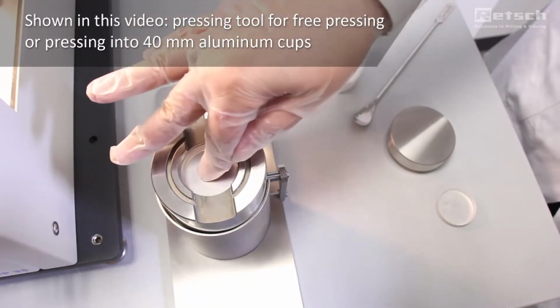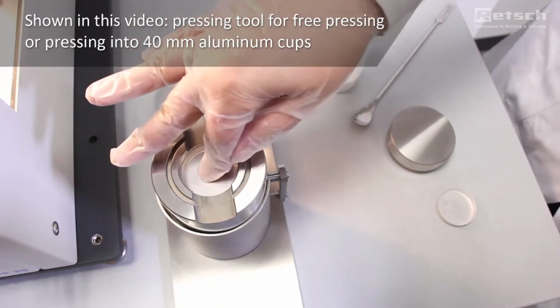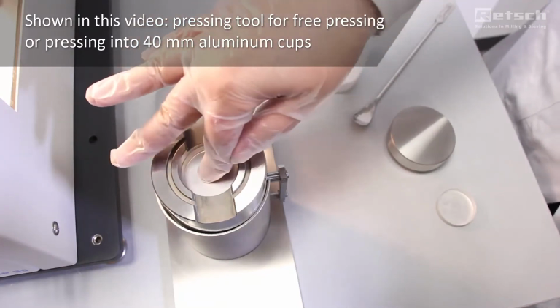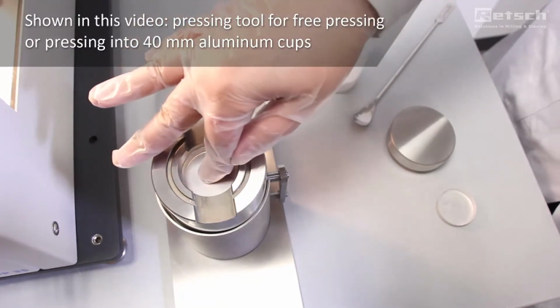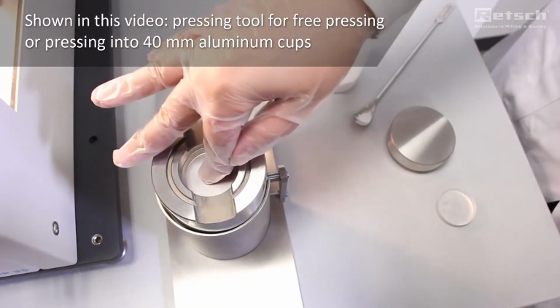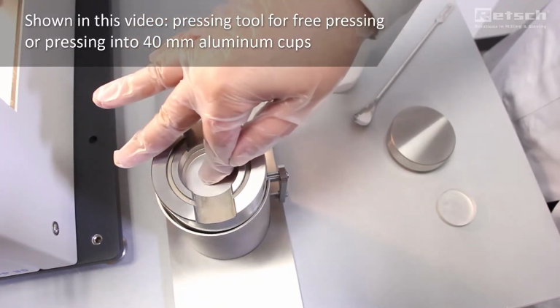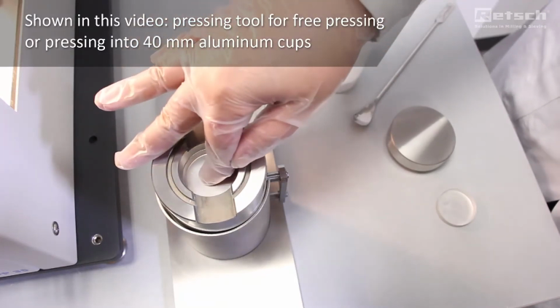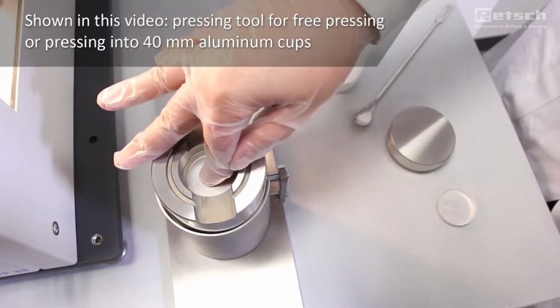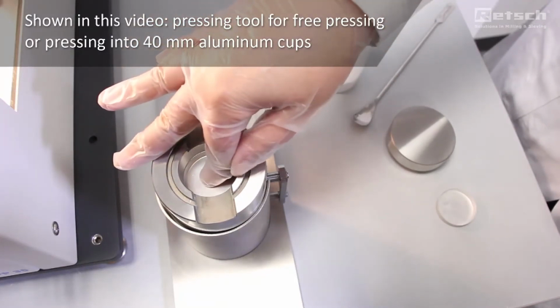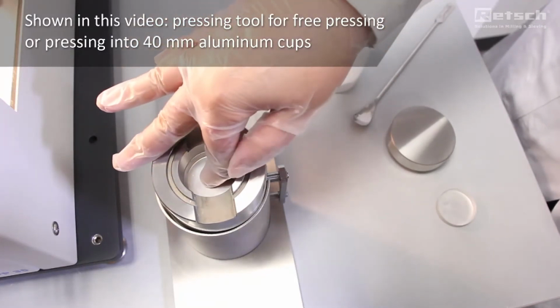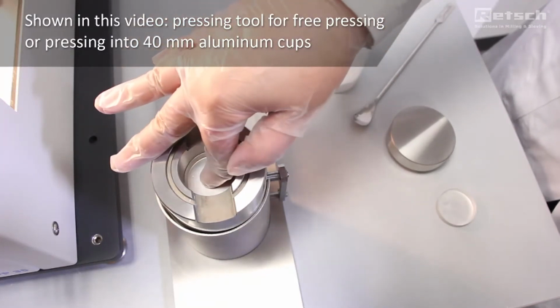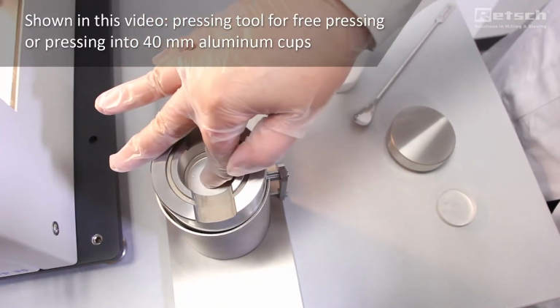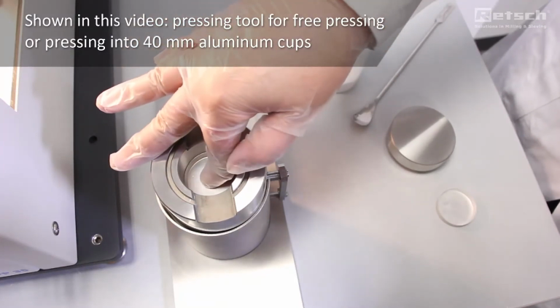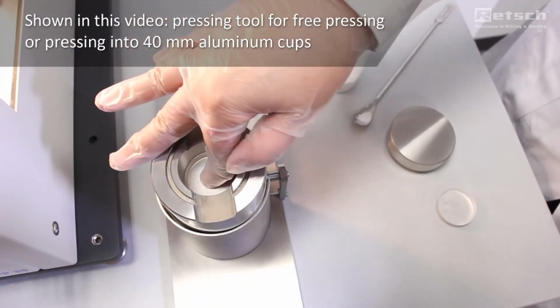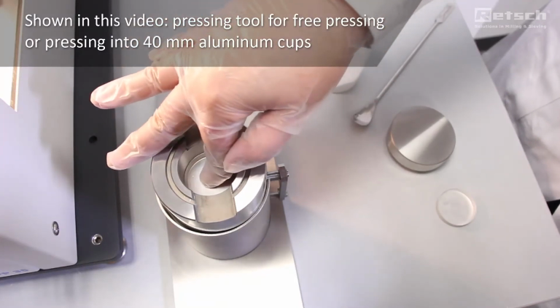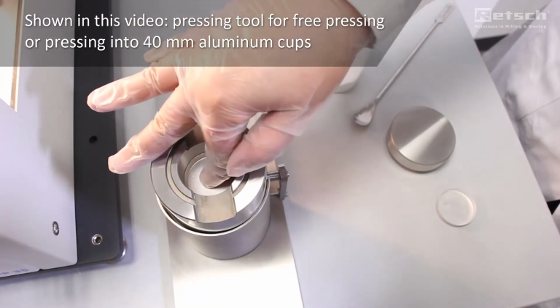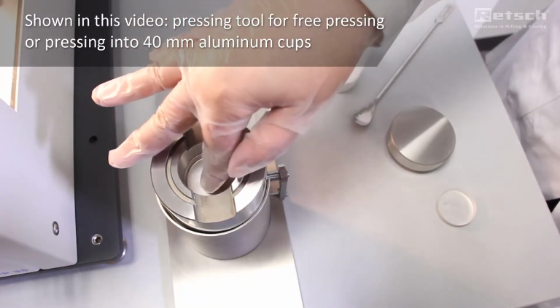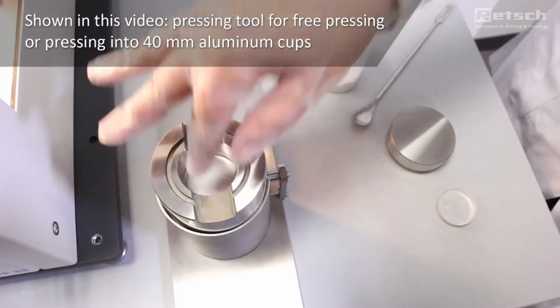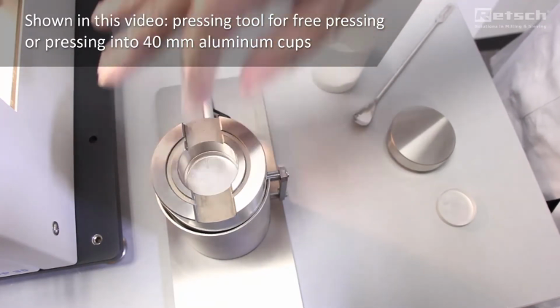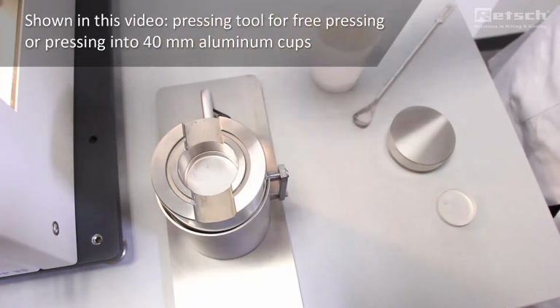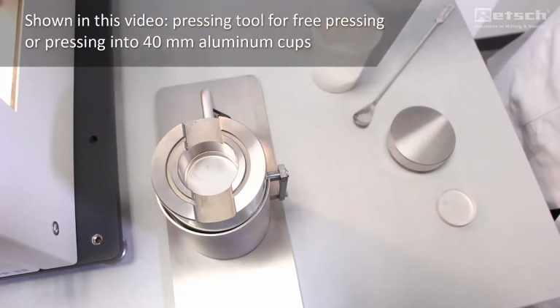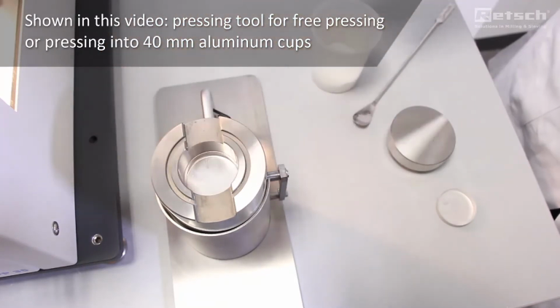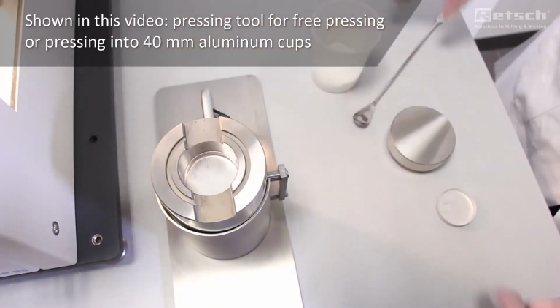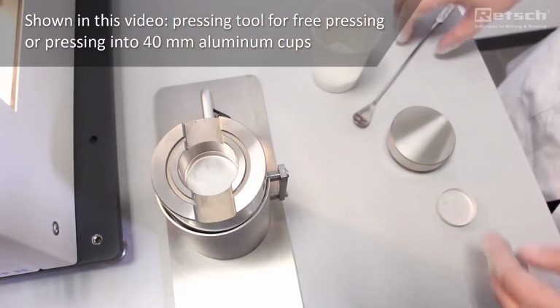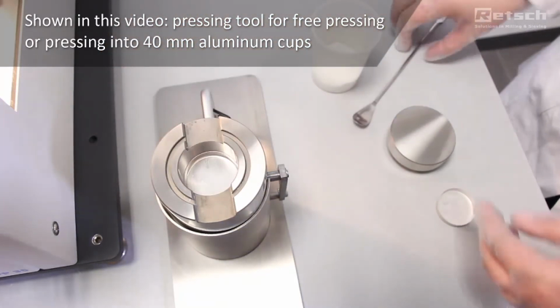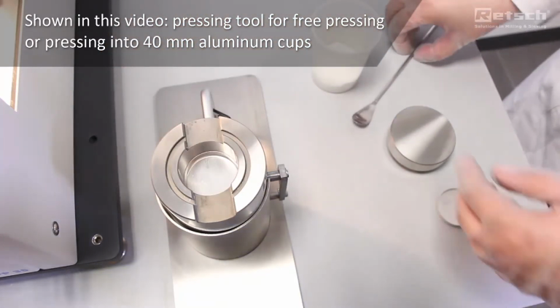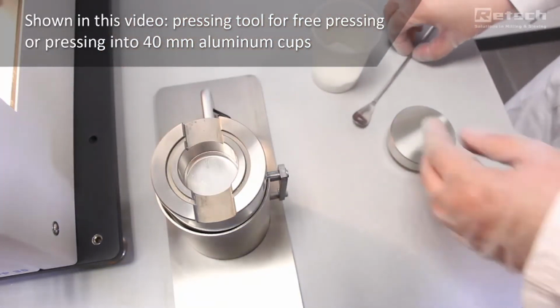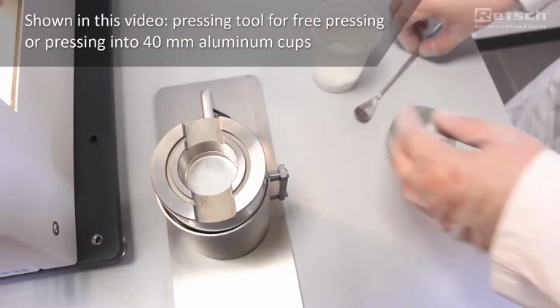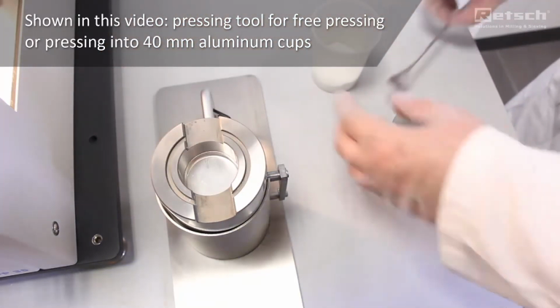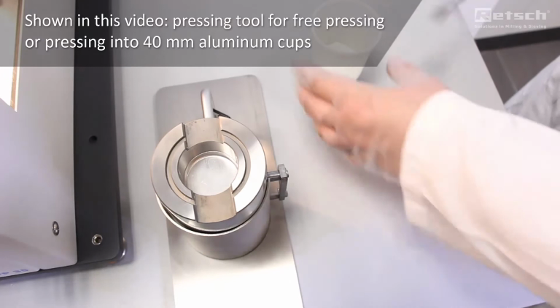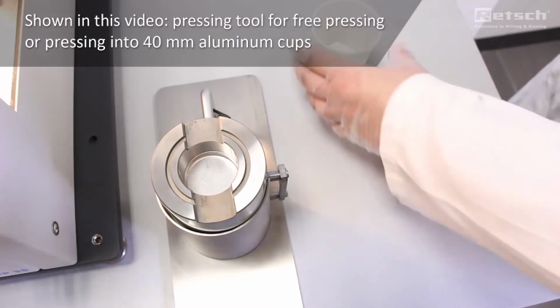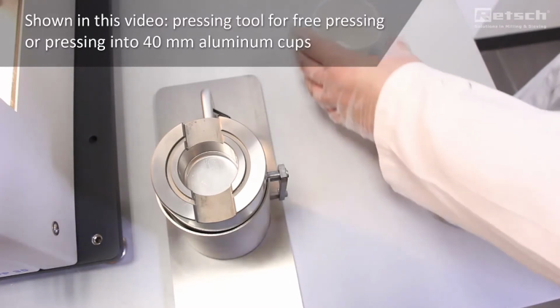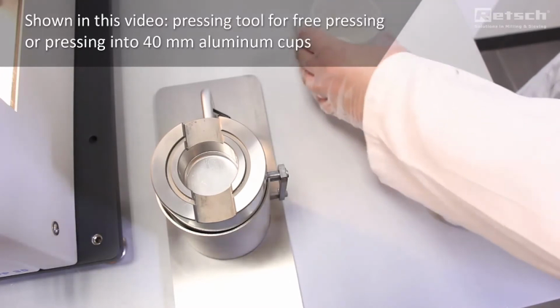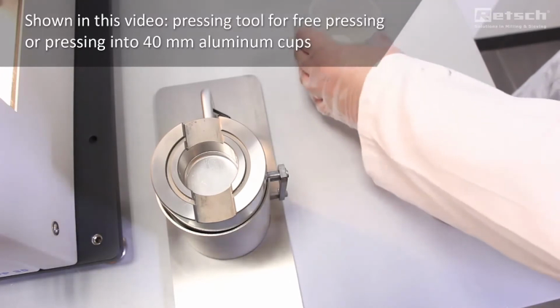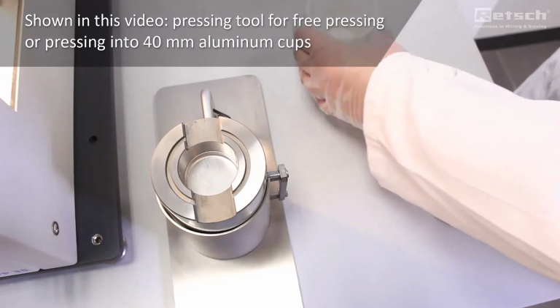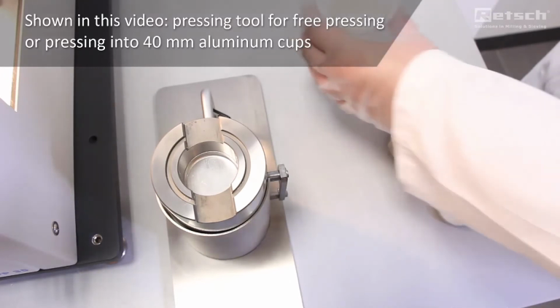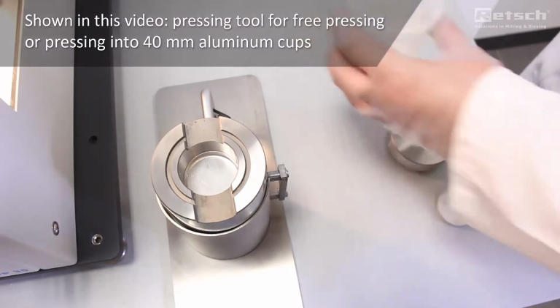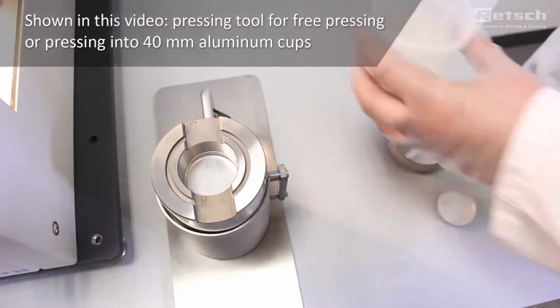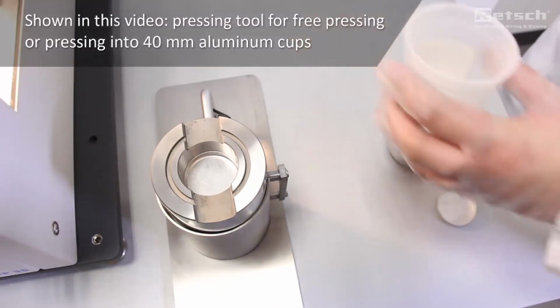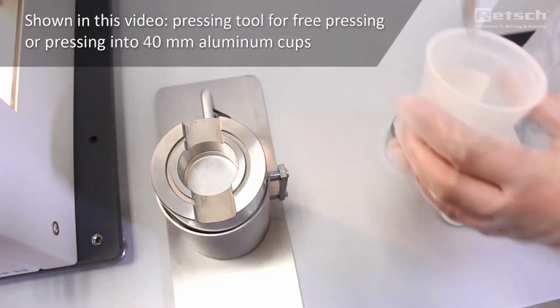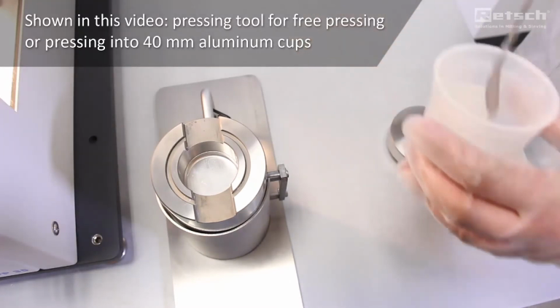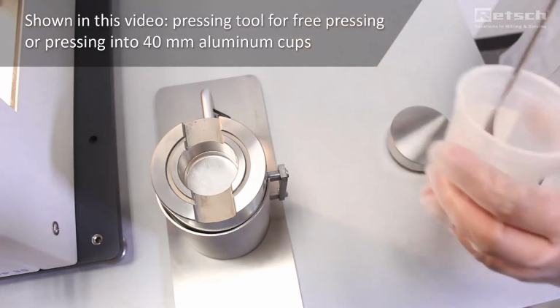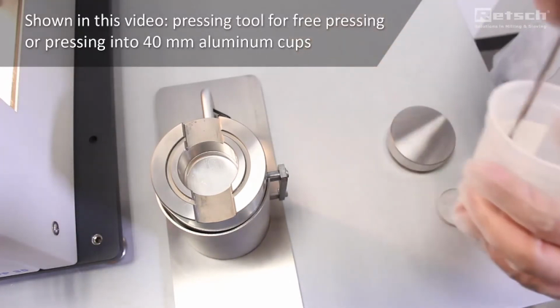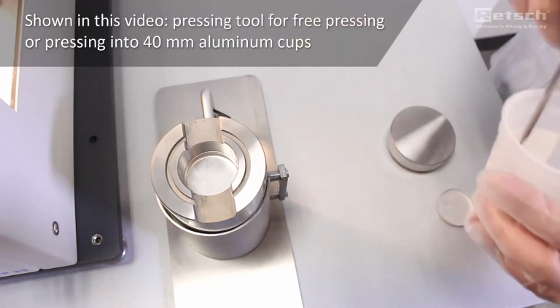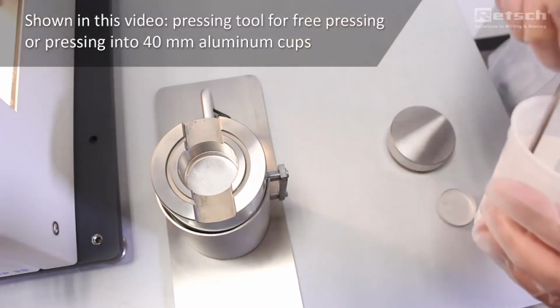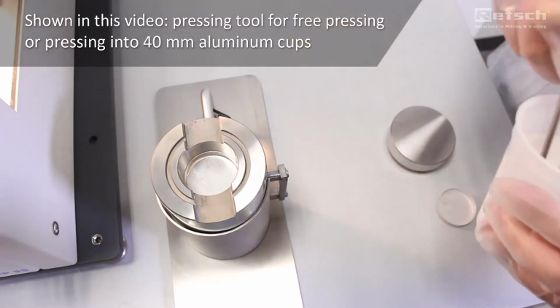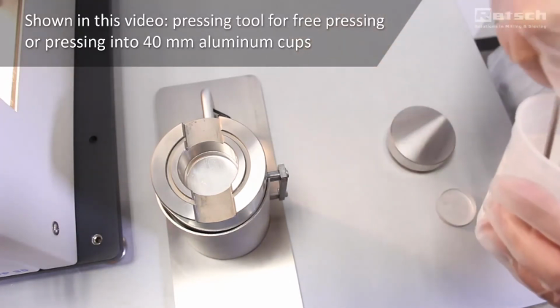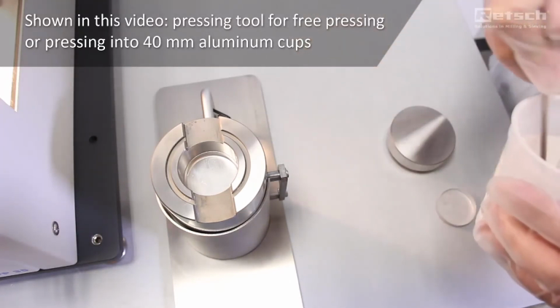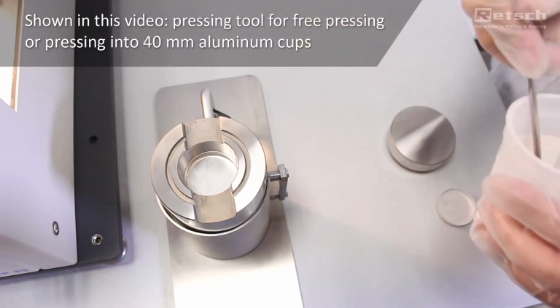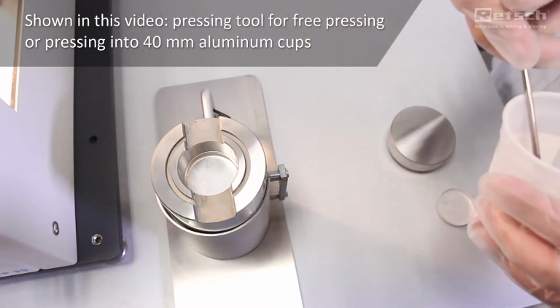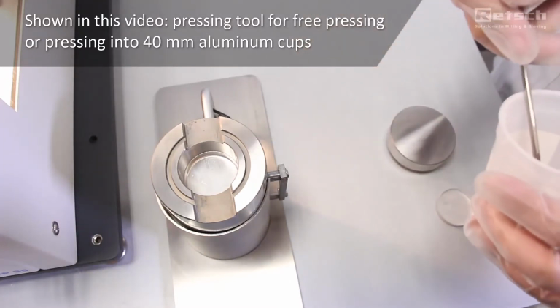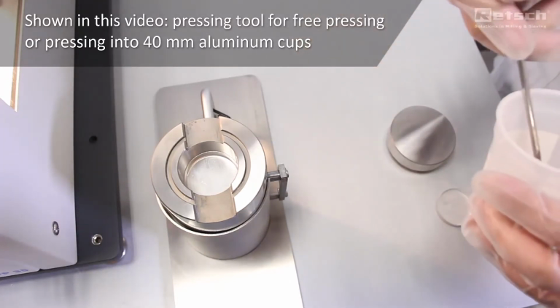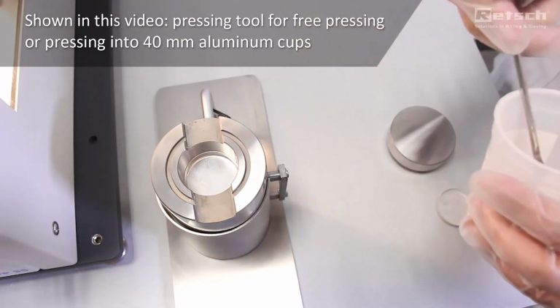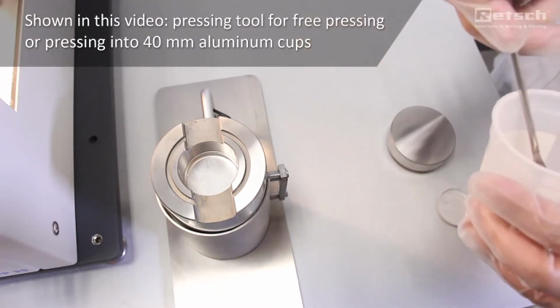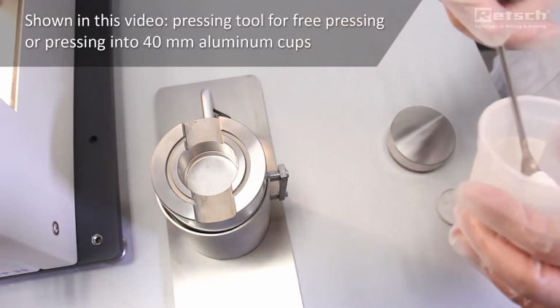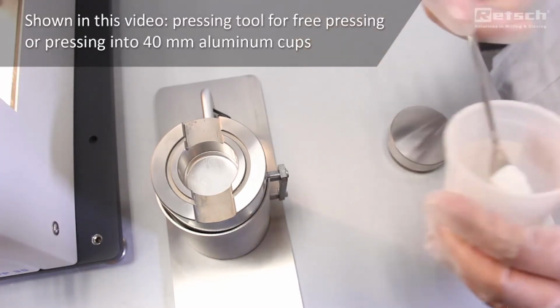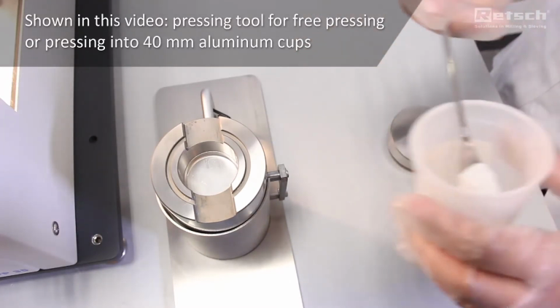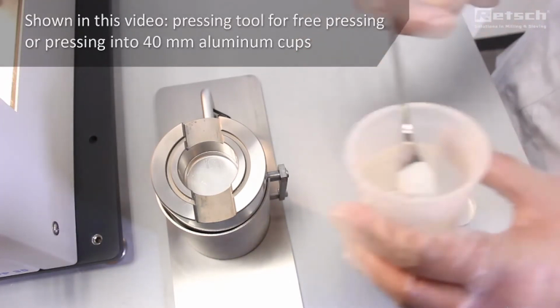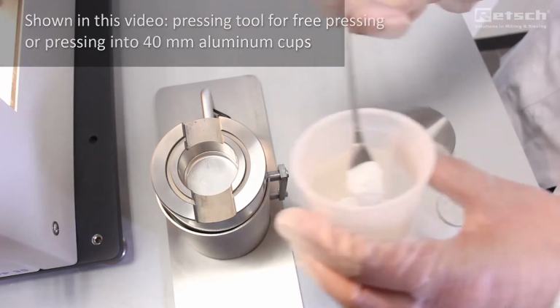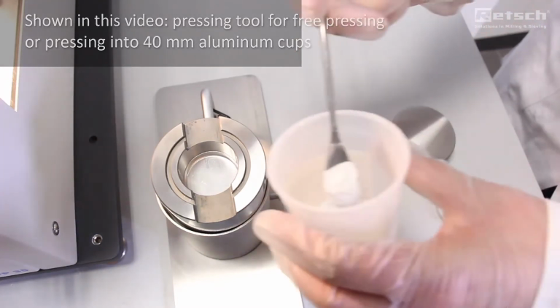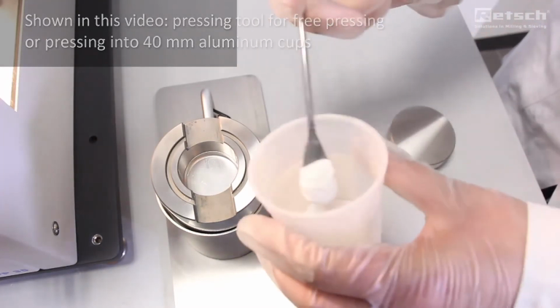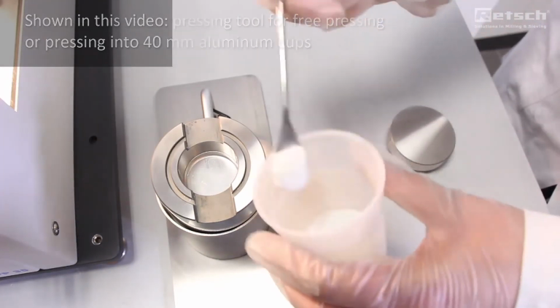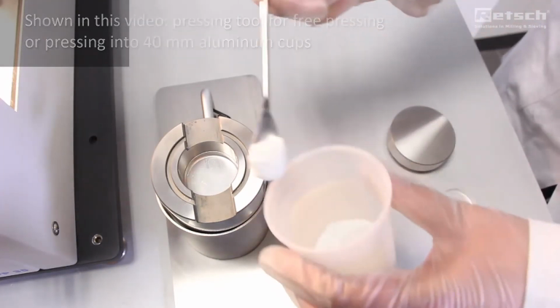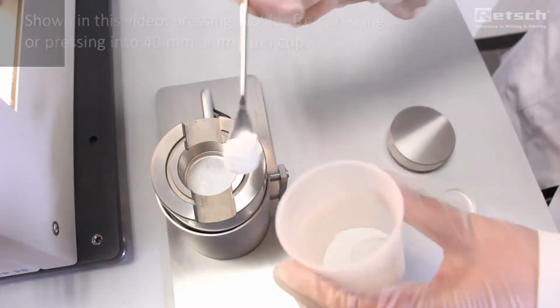Four different pressing tools can be used with the one PP35 model. Please visit our webpage for detailed information.